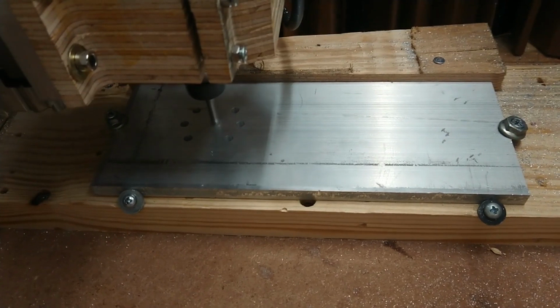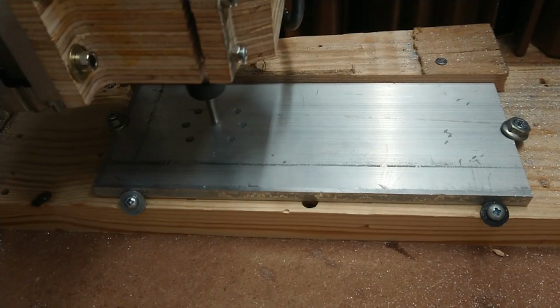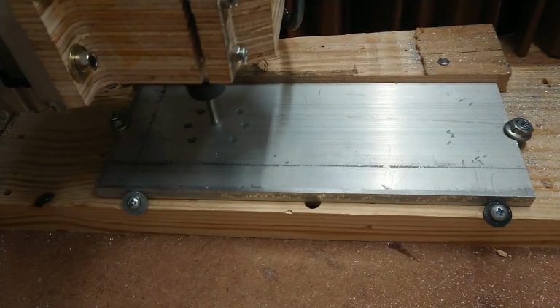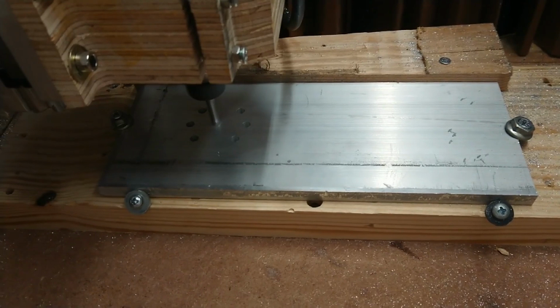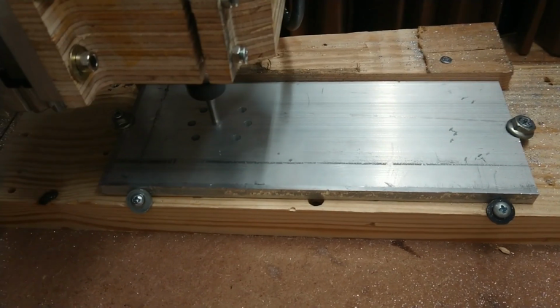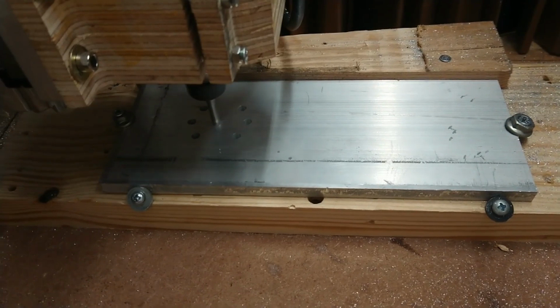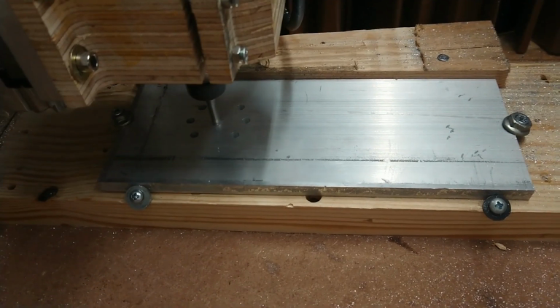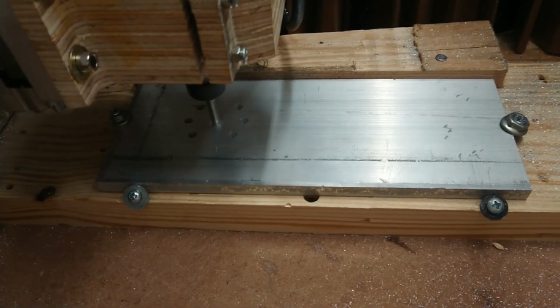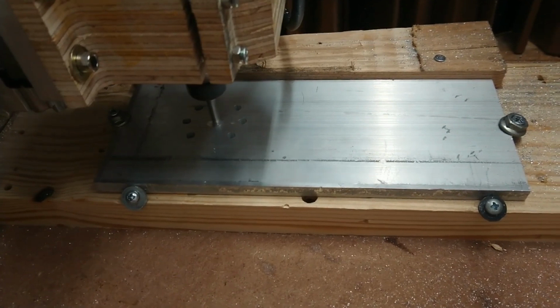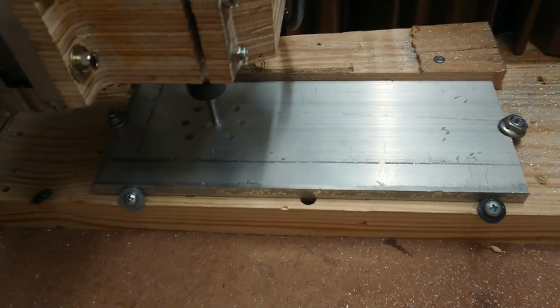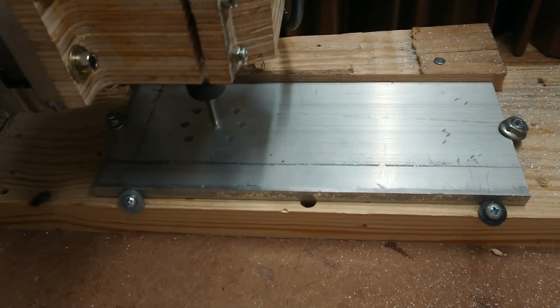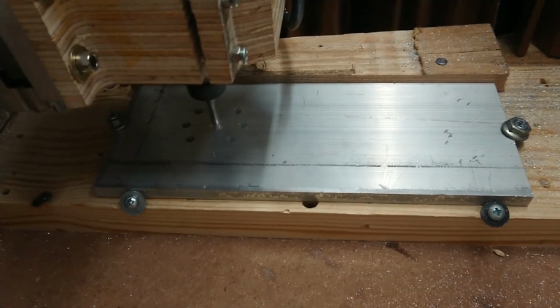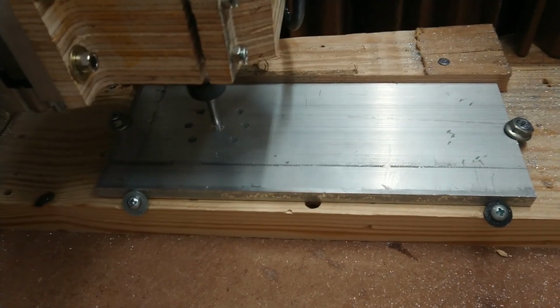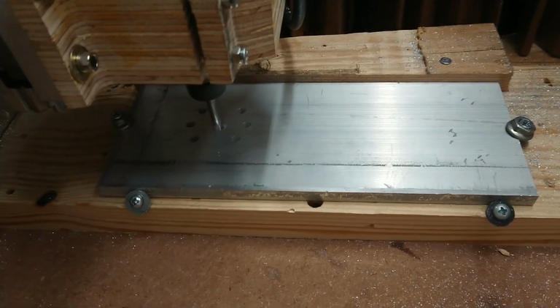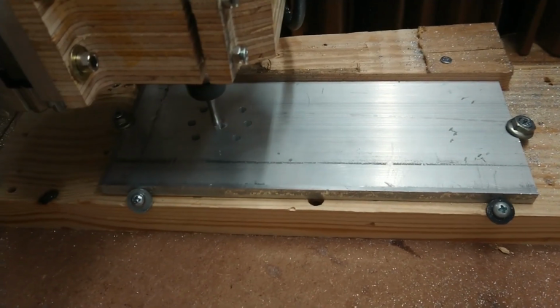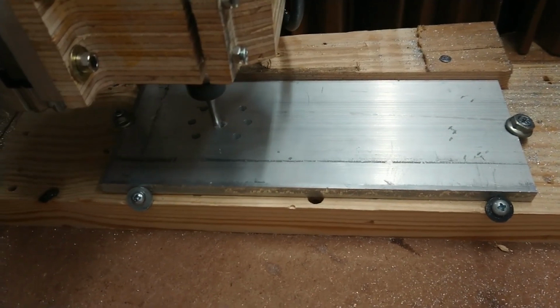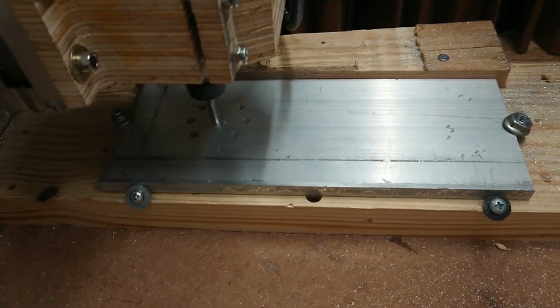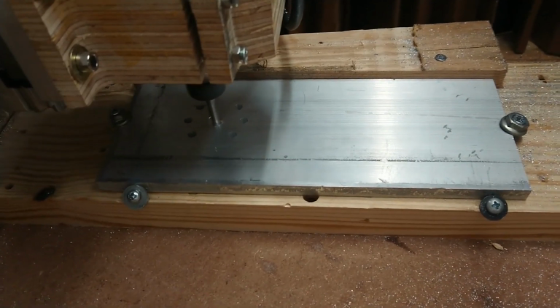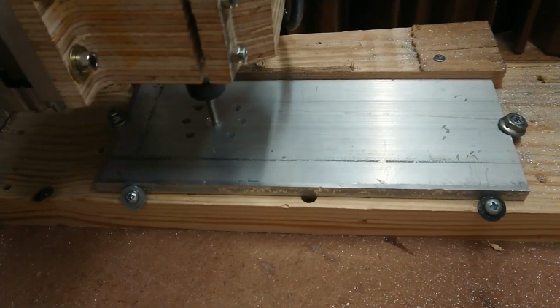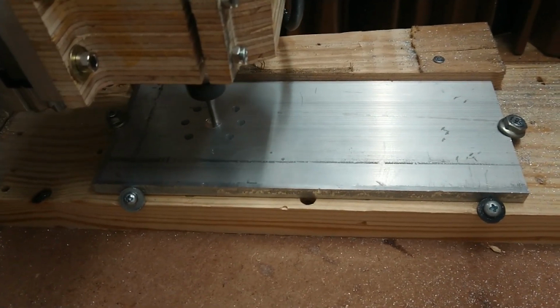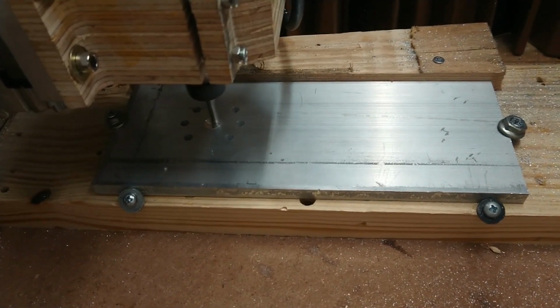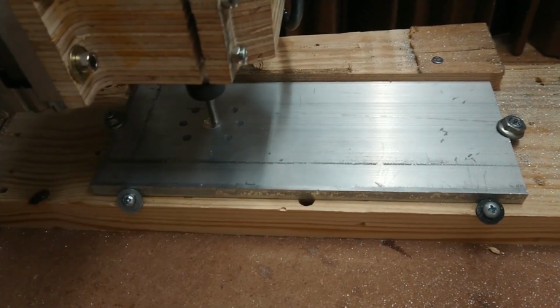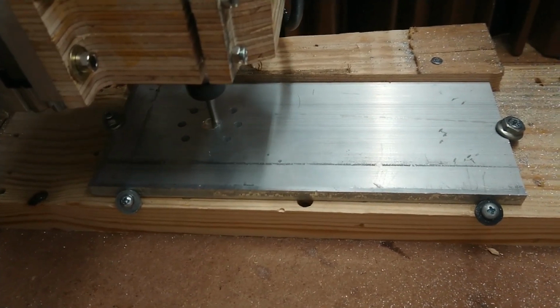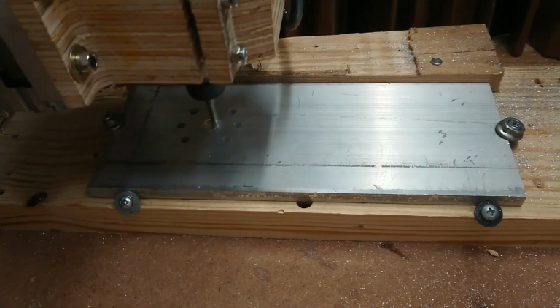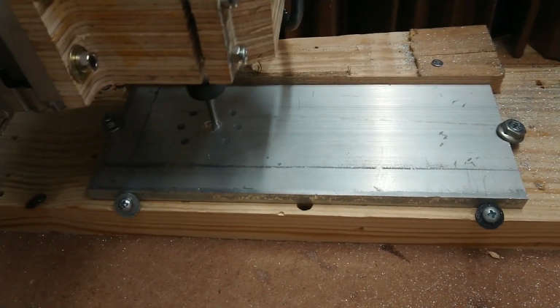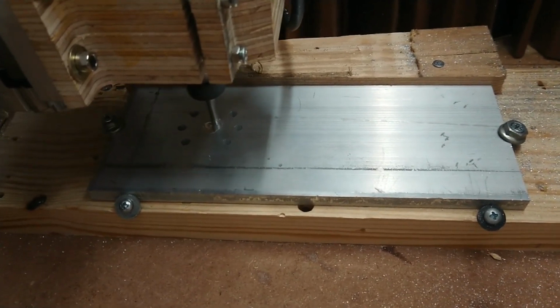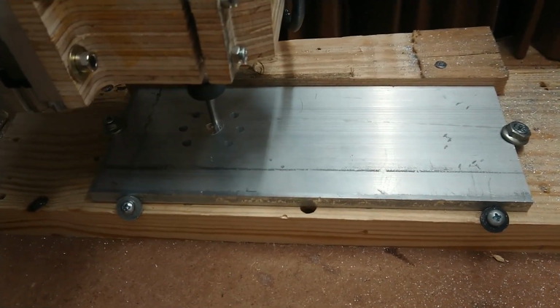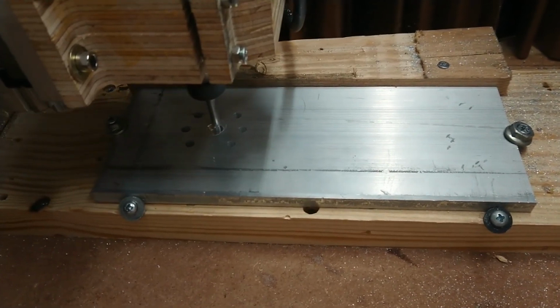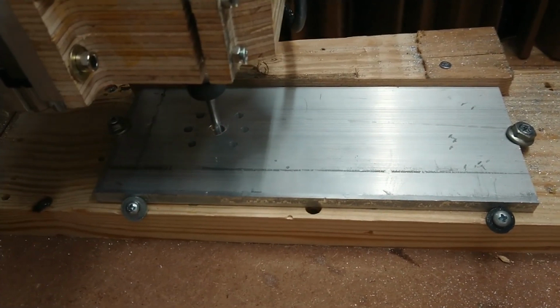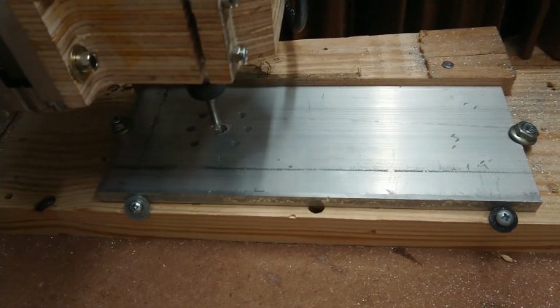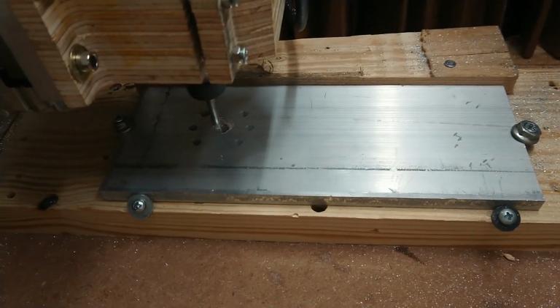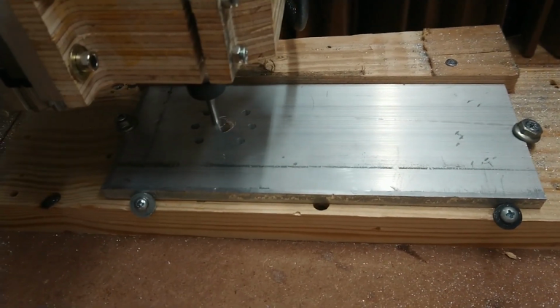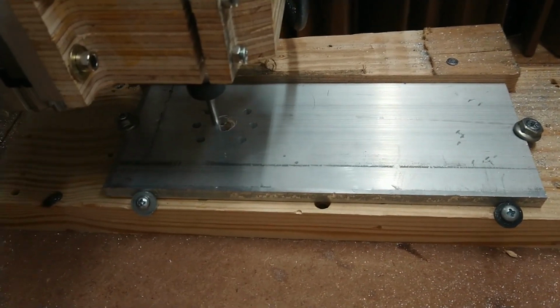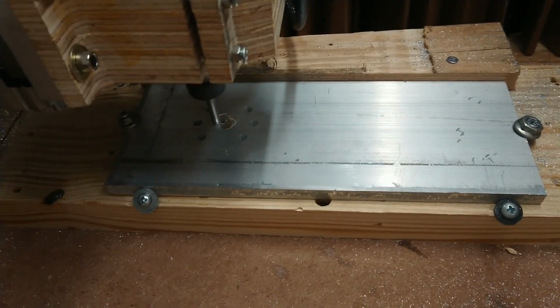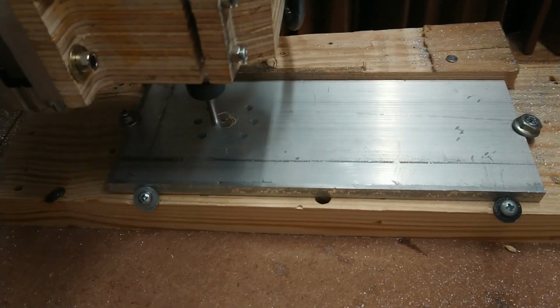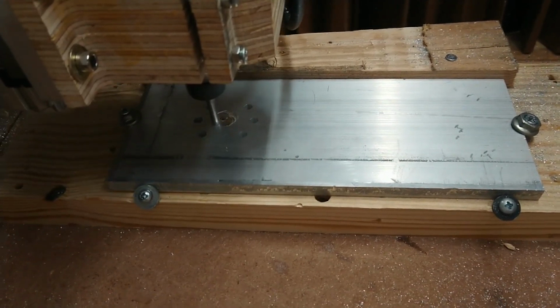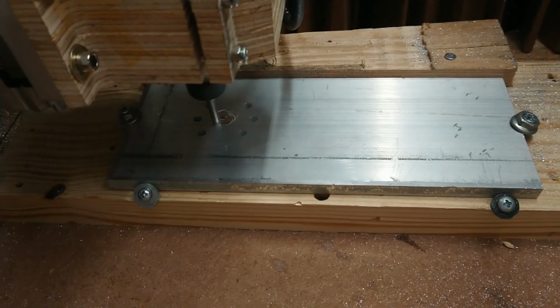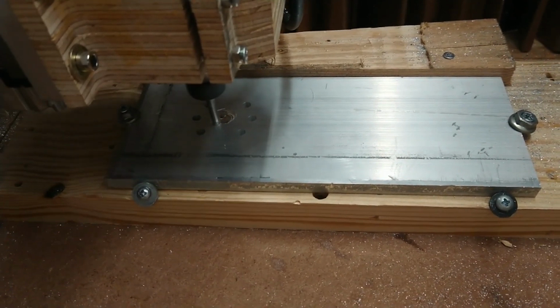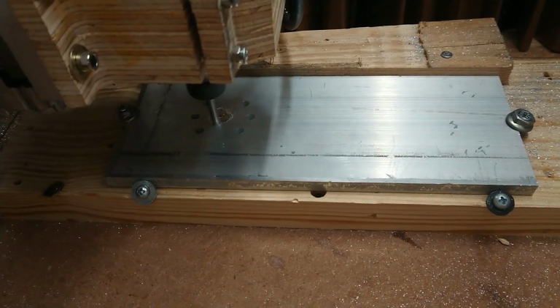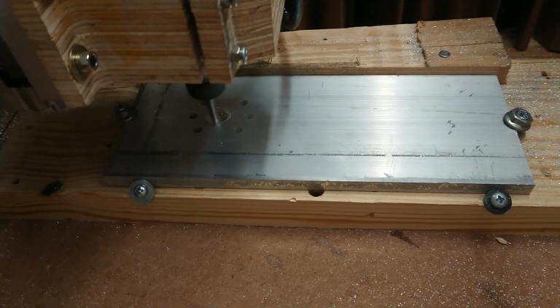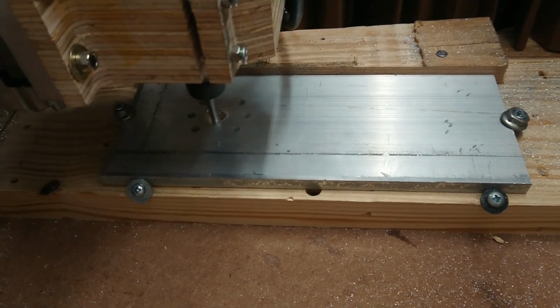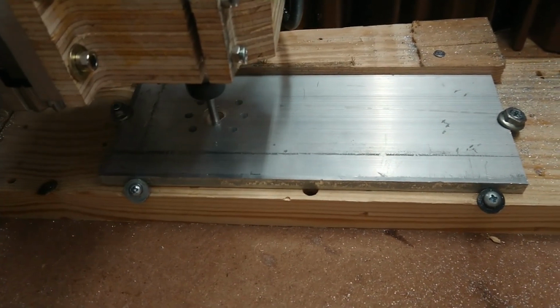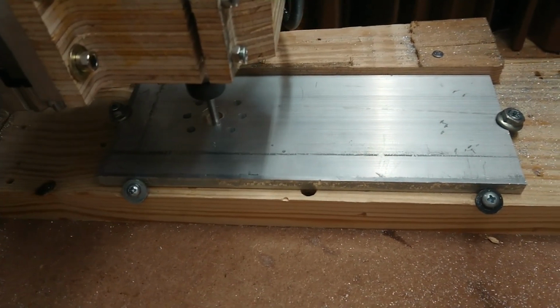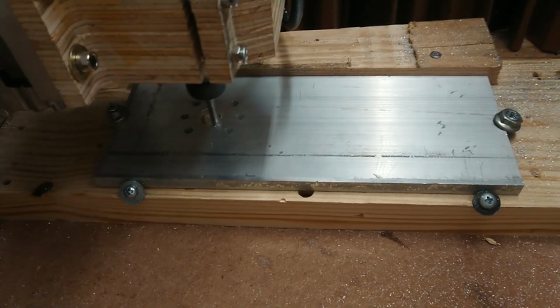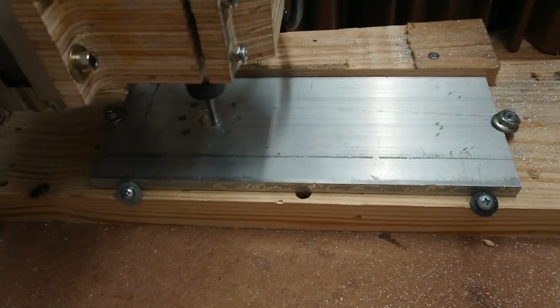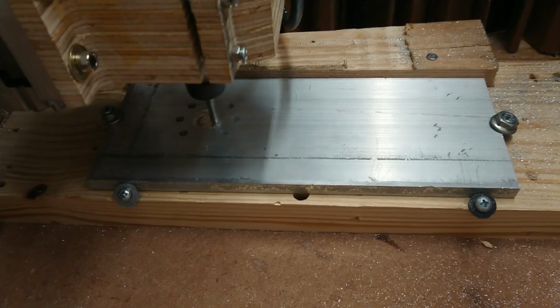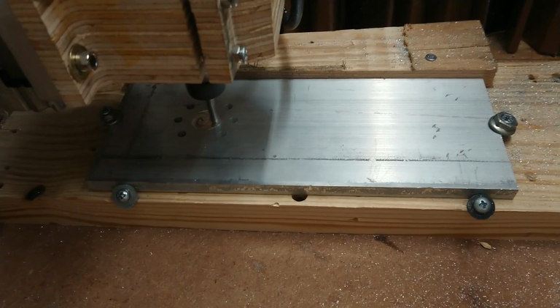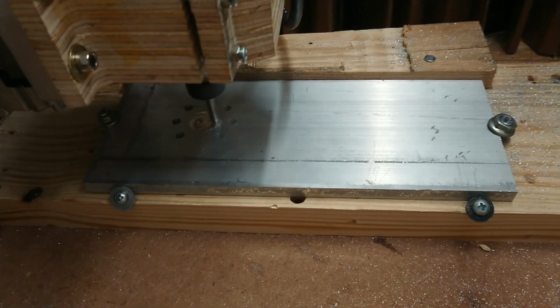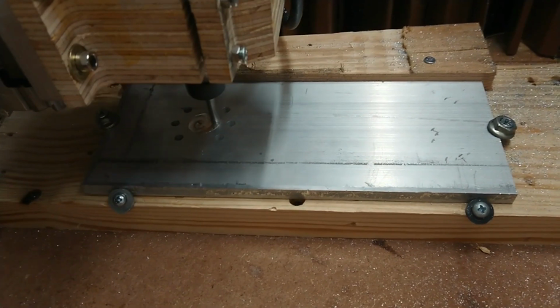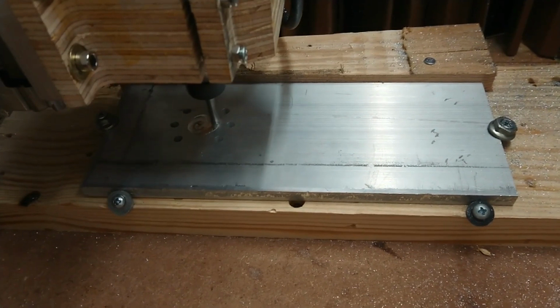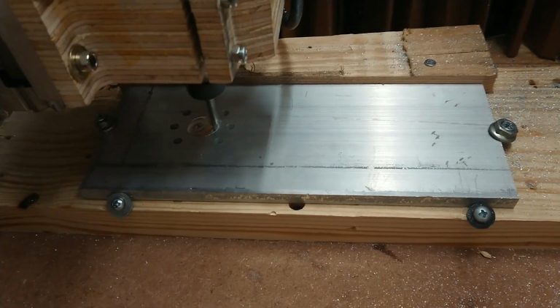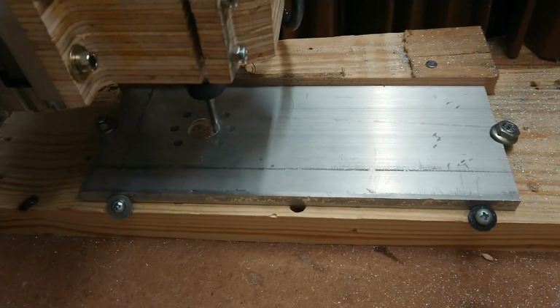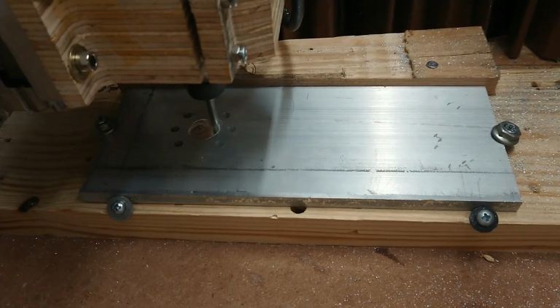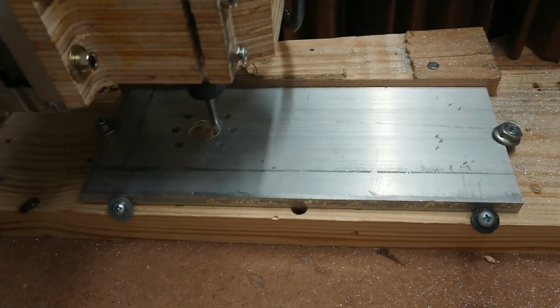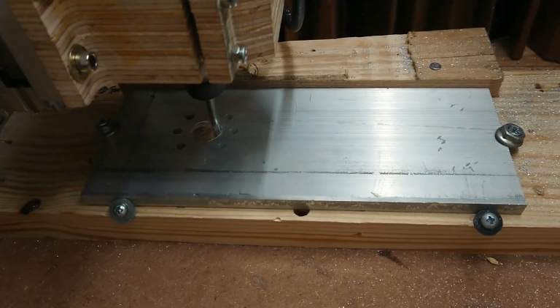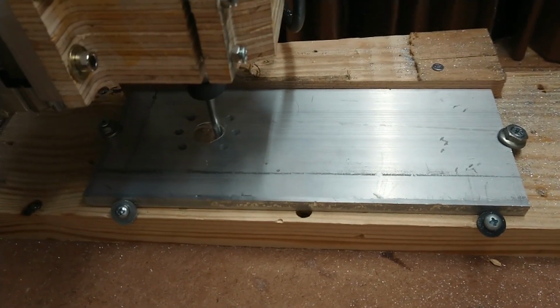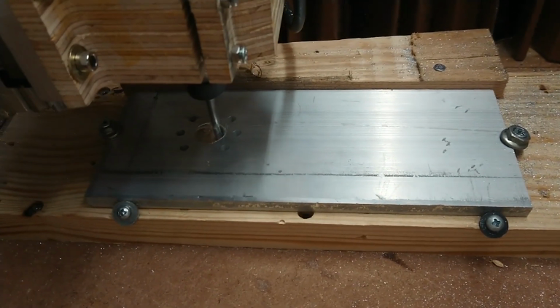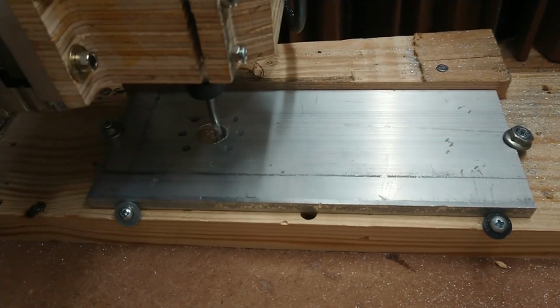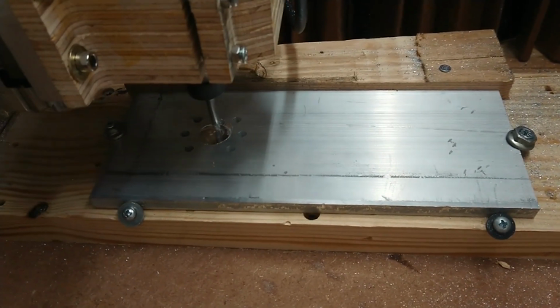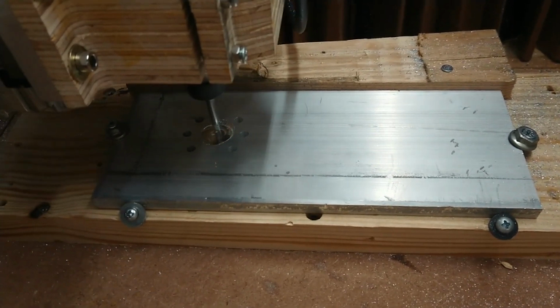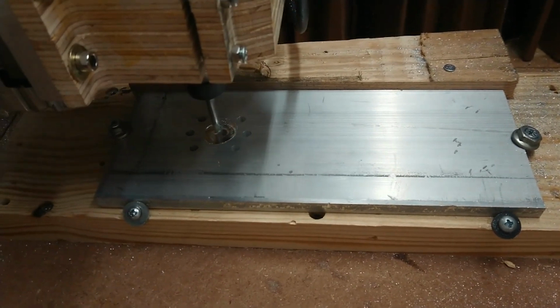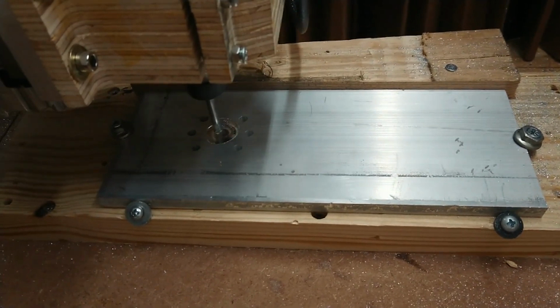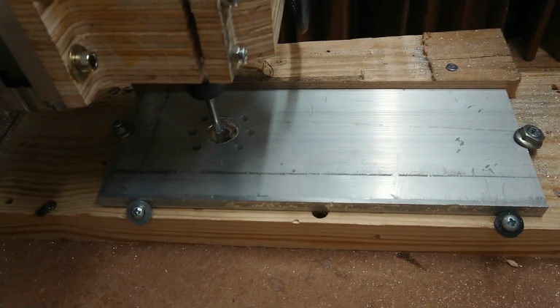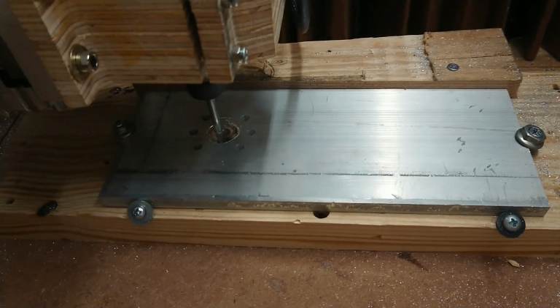The next operation was to cut the lip and outer edge on the part with an adaptive path using a quarter-inch two-flute end mill.